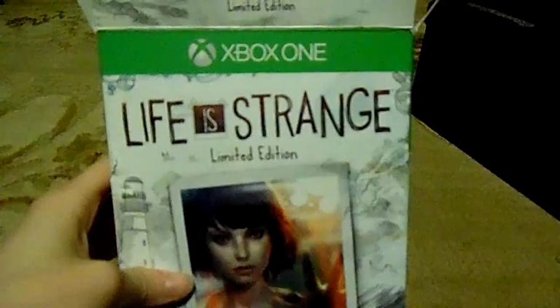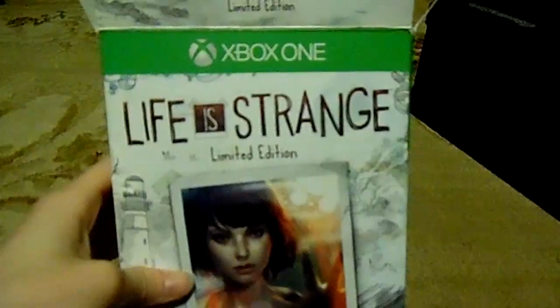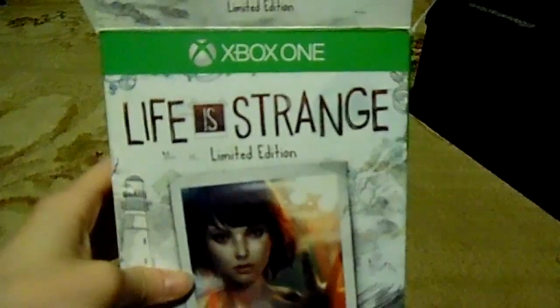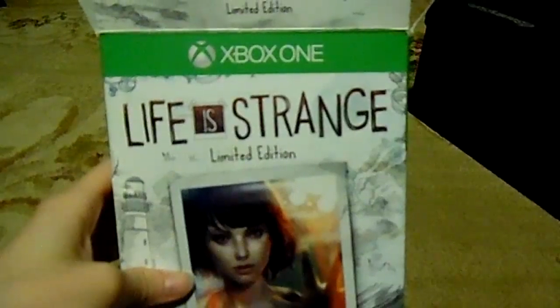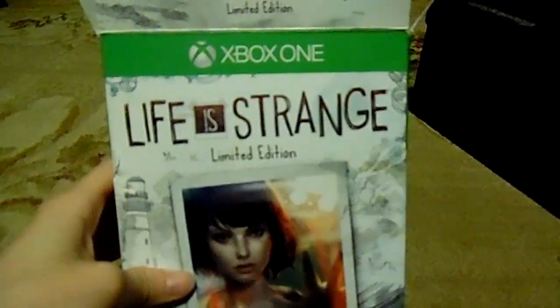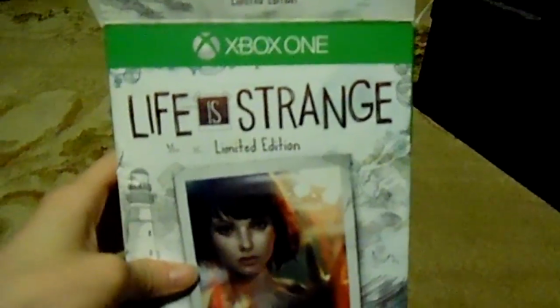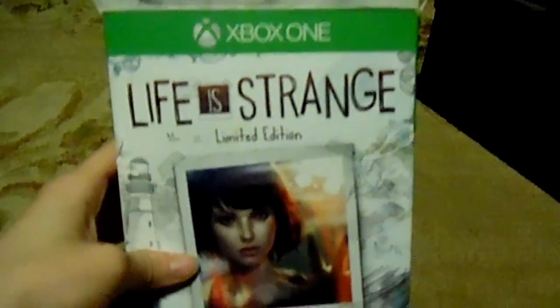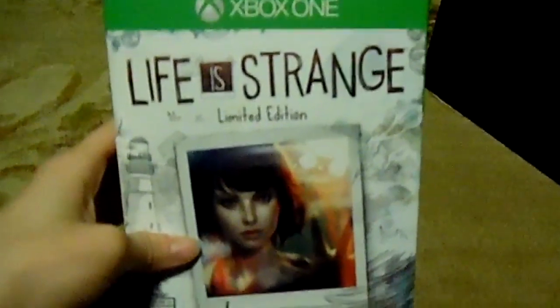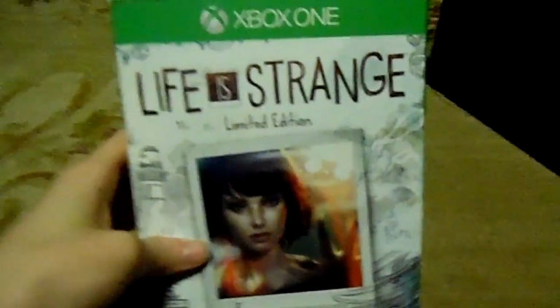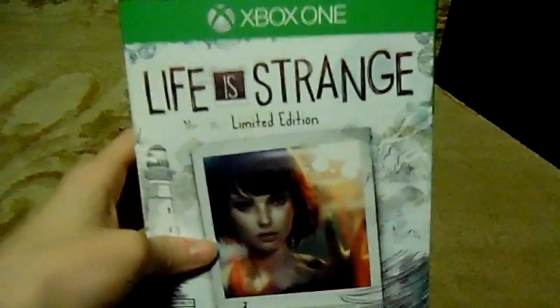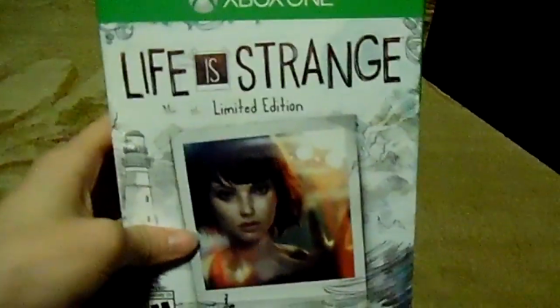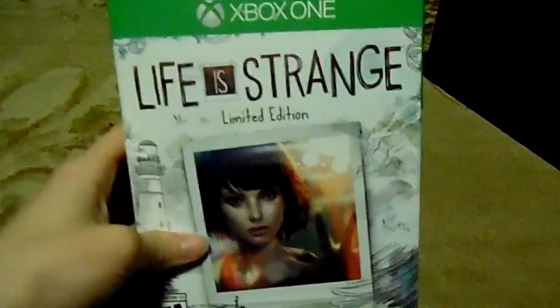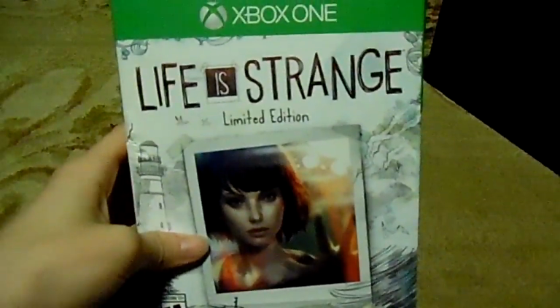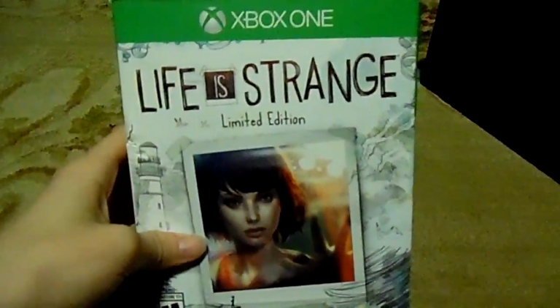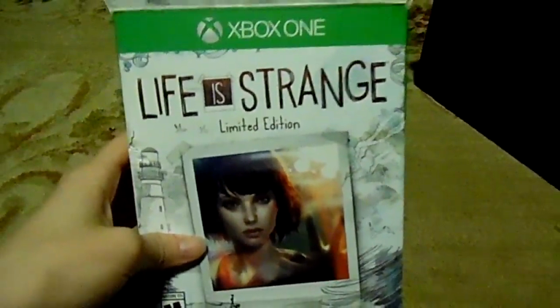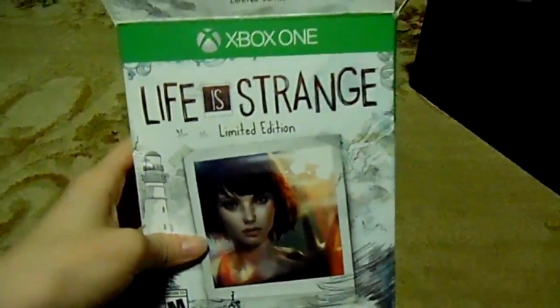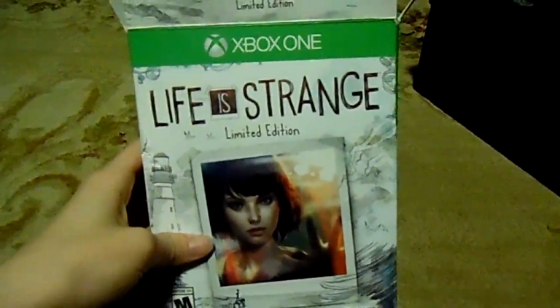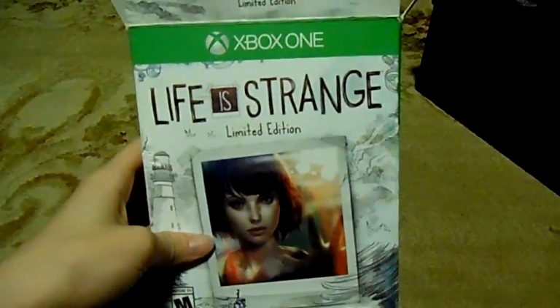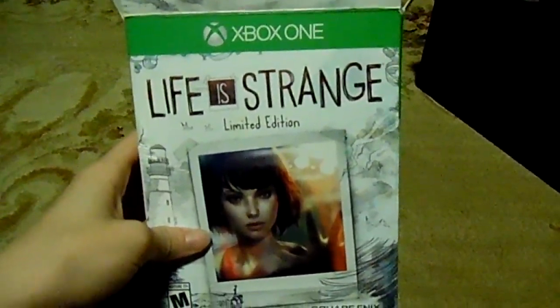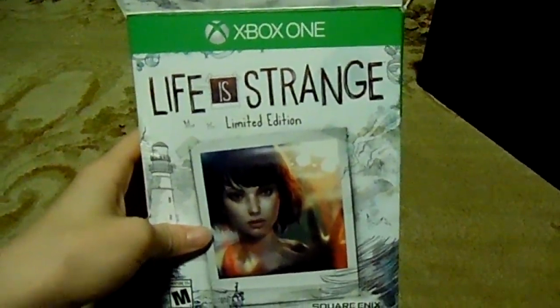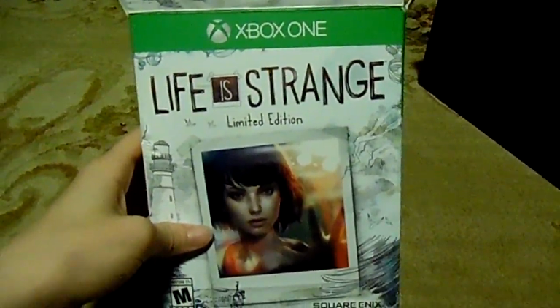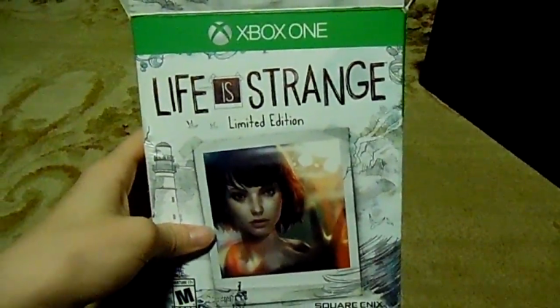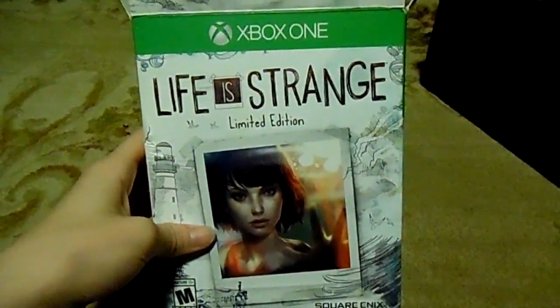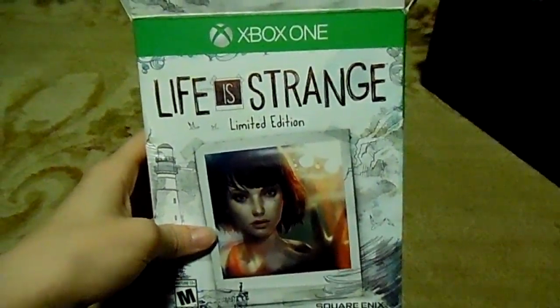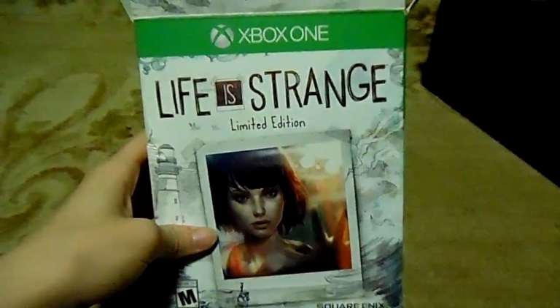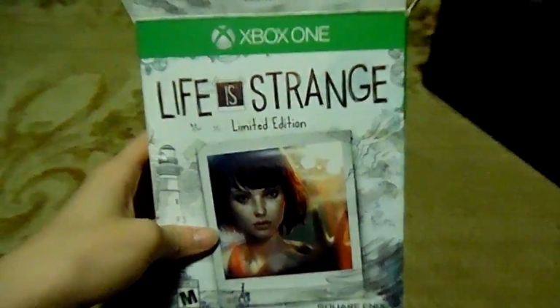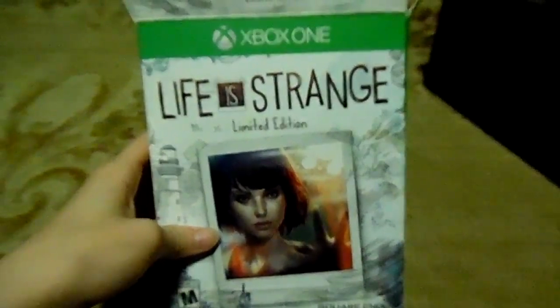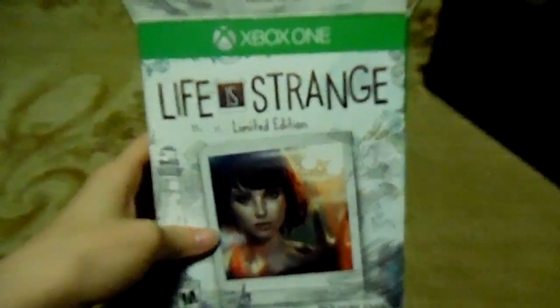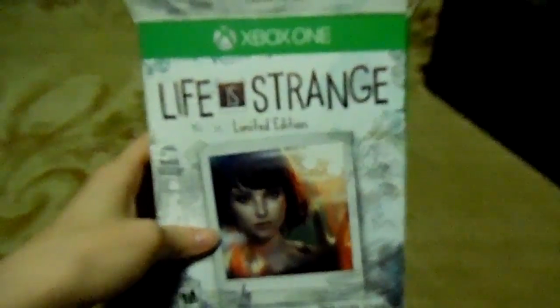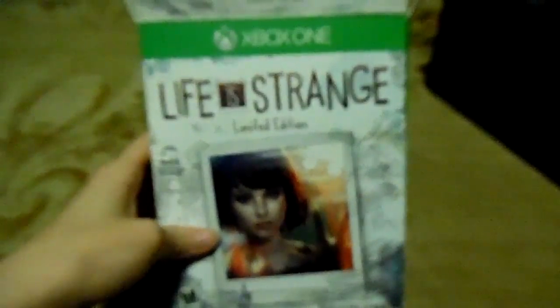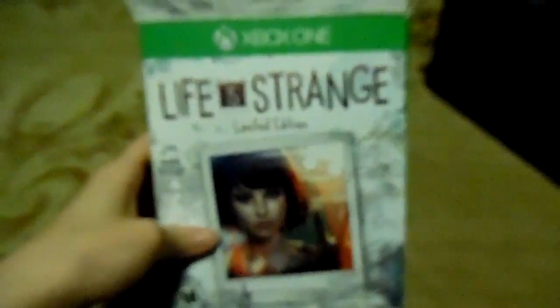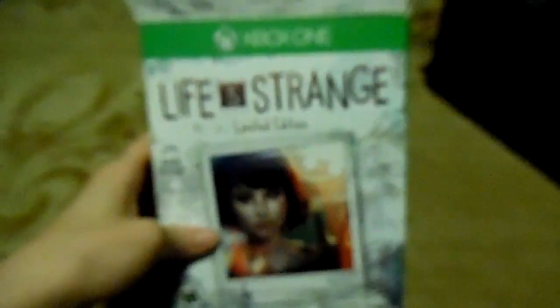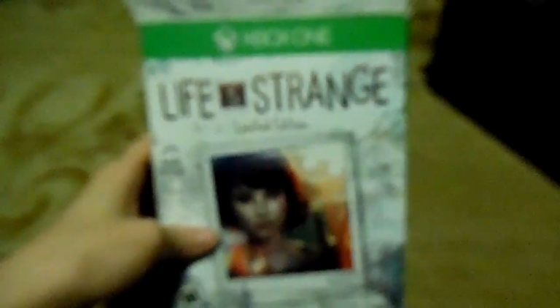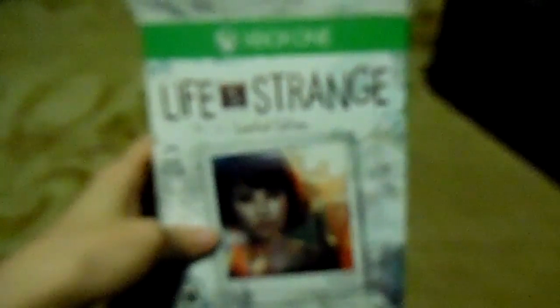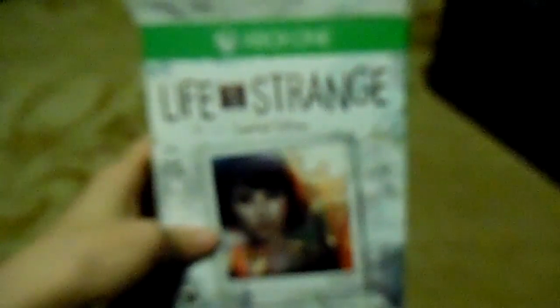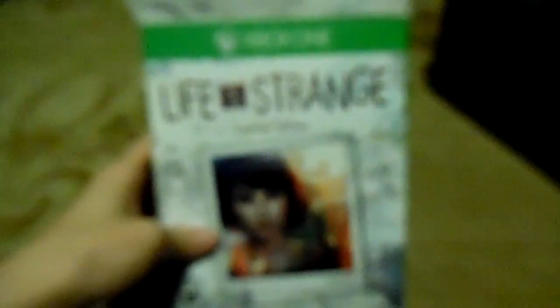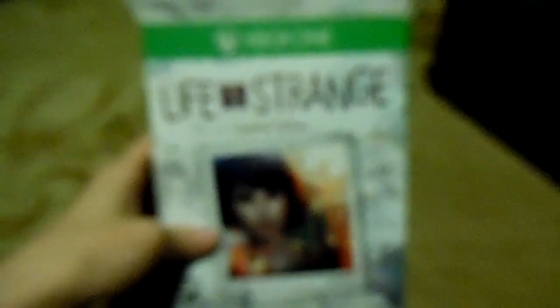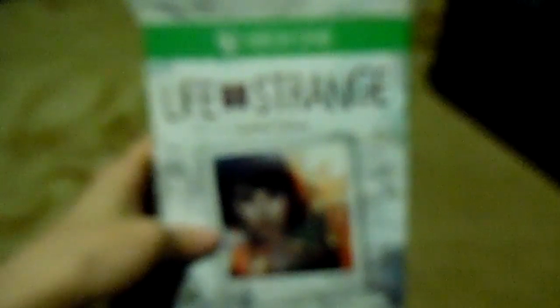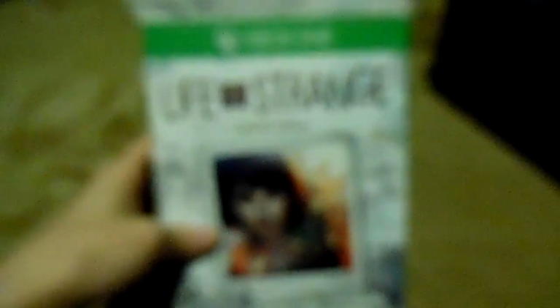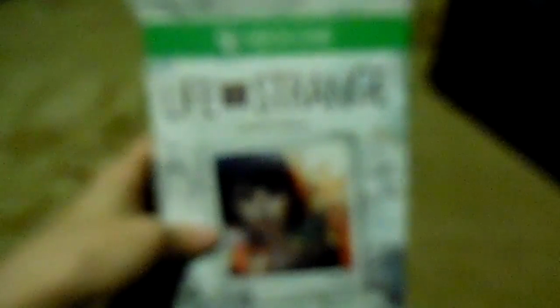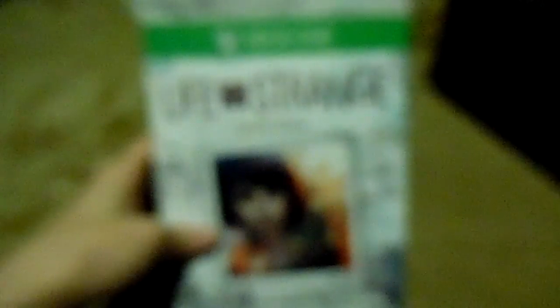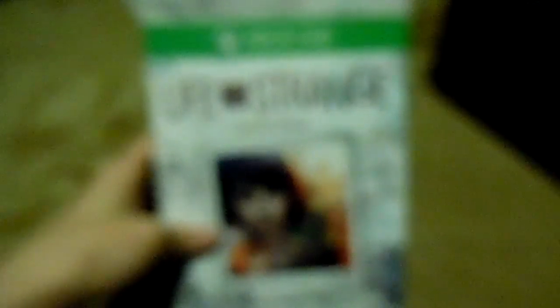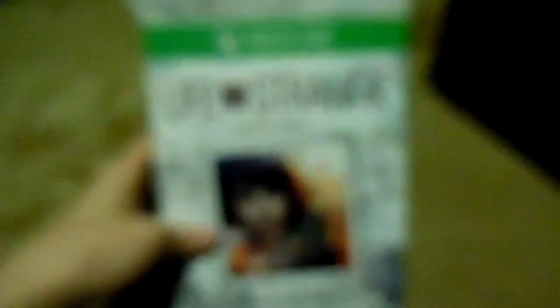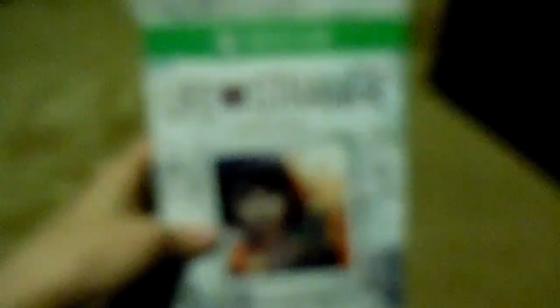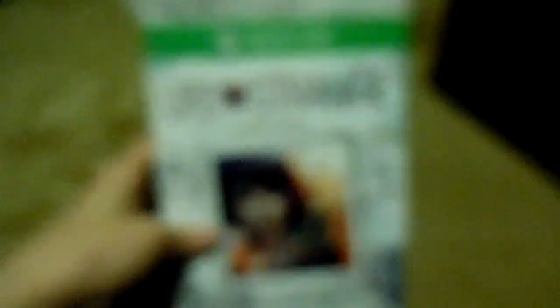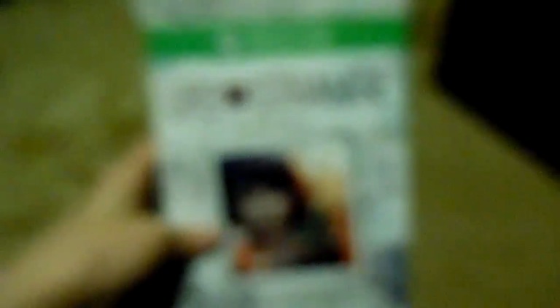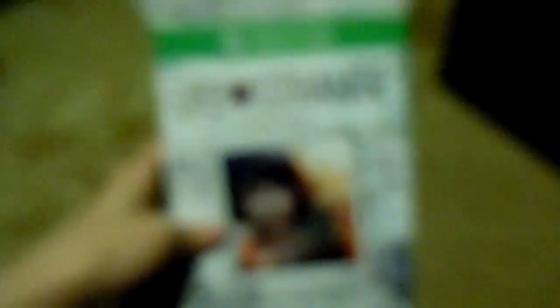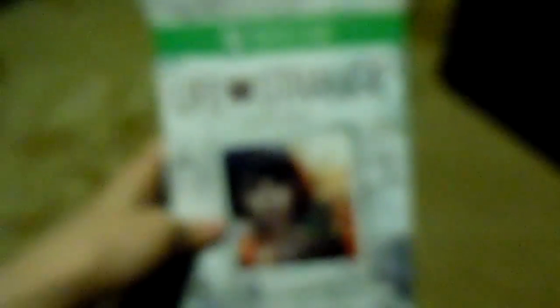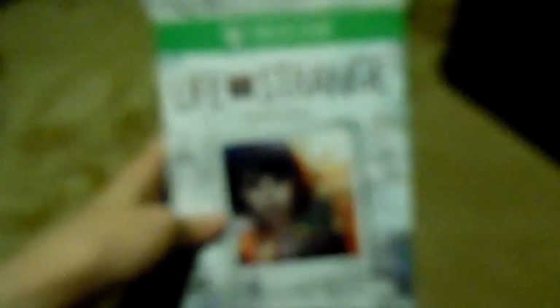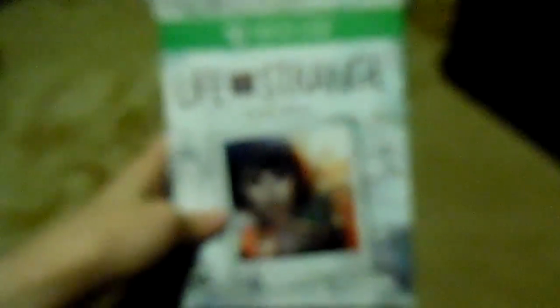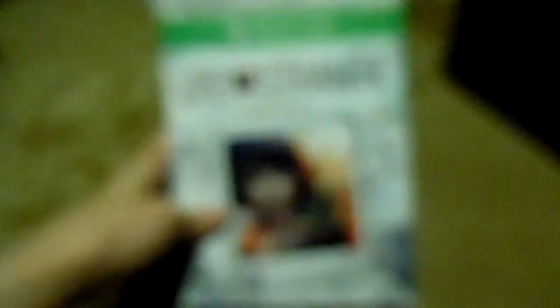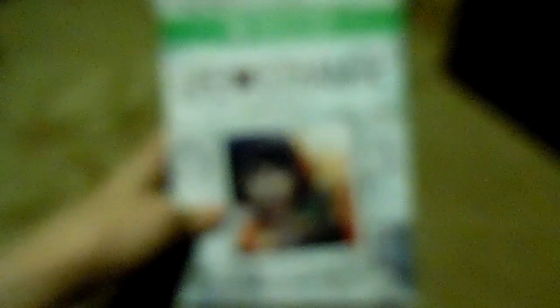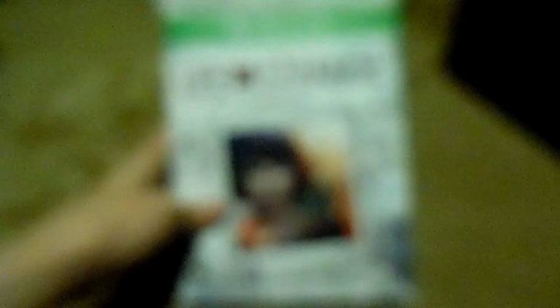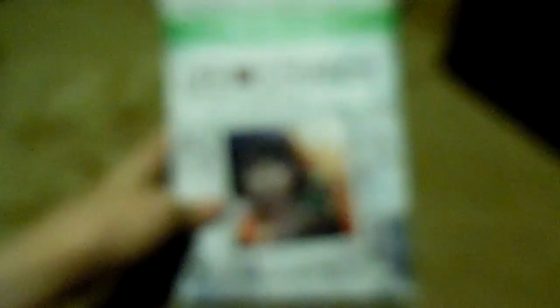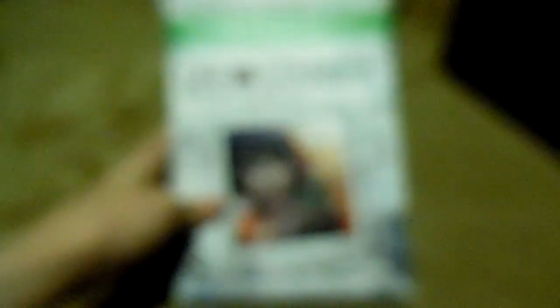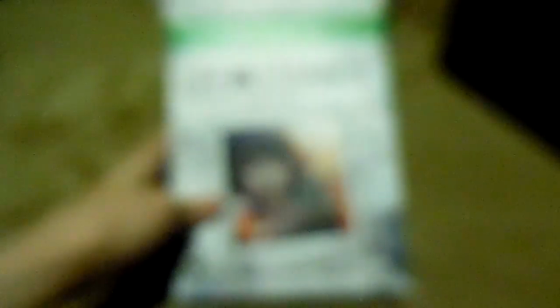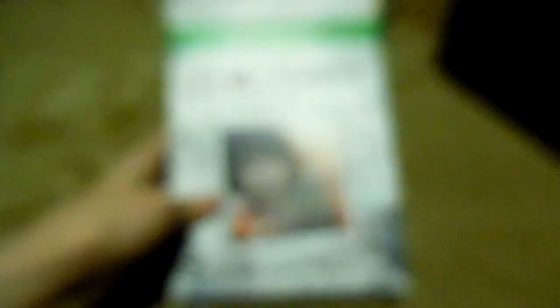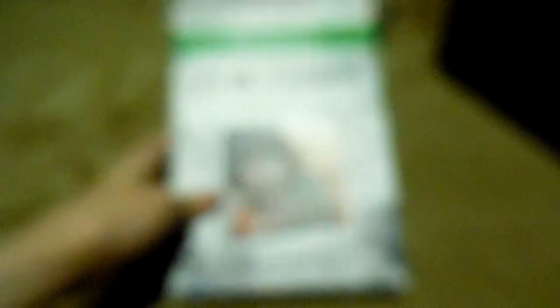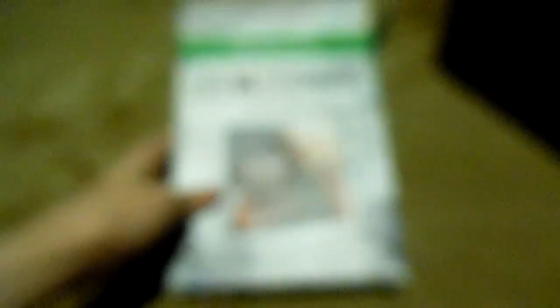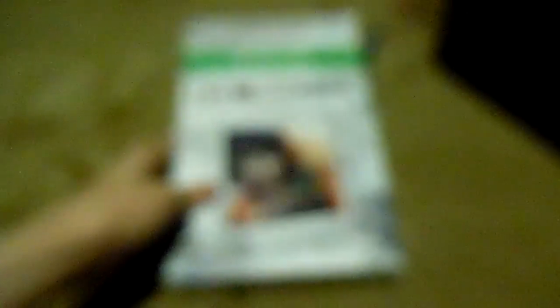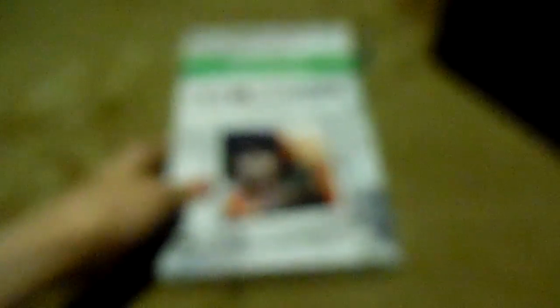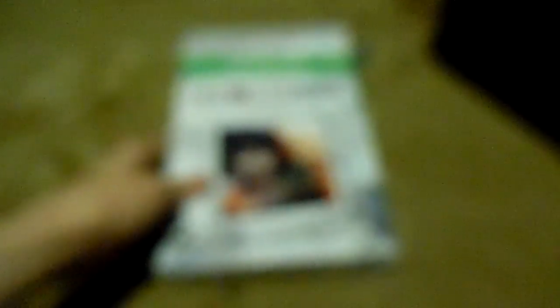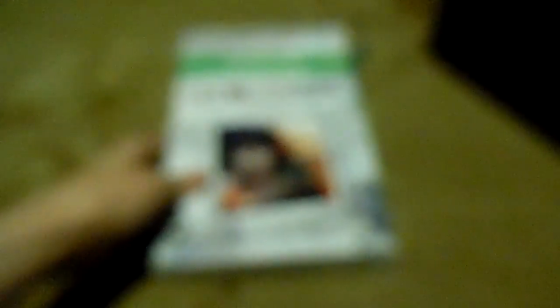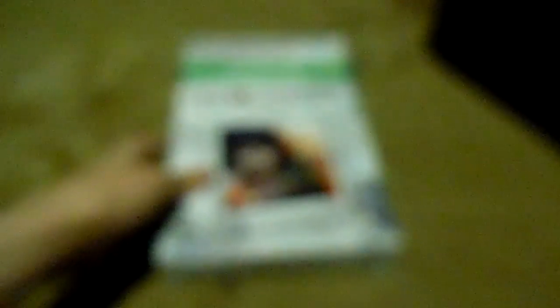Hello guys, what we are going to be doing today is unboxing Life is Strange limited edition.